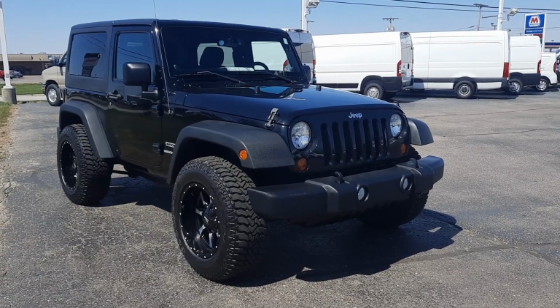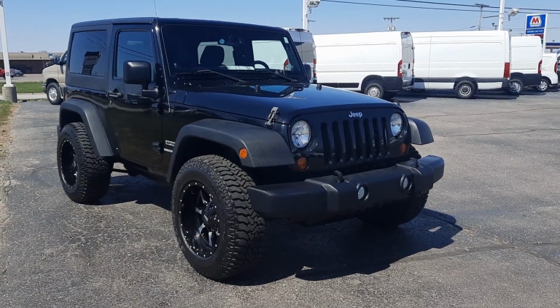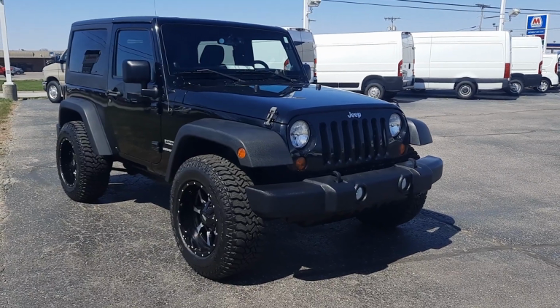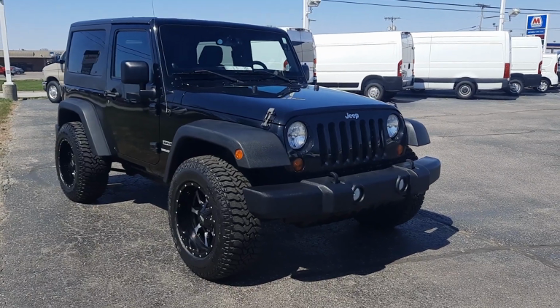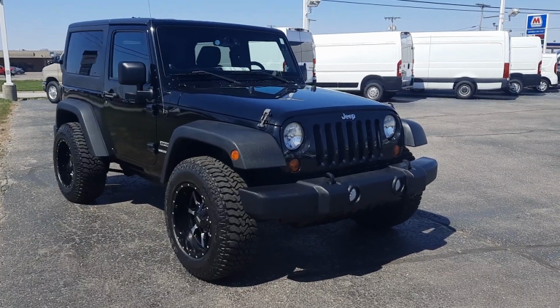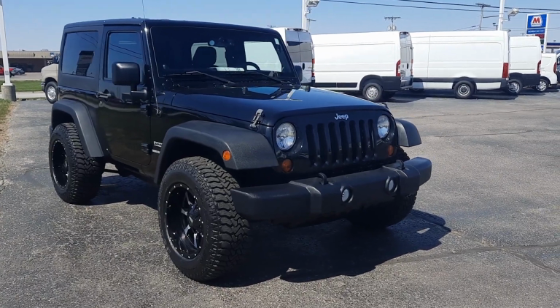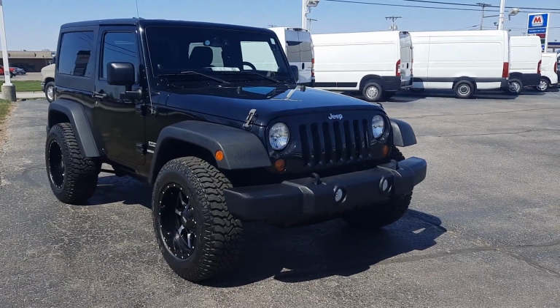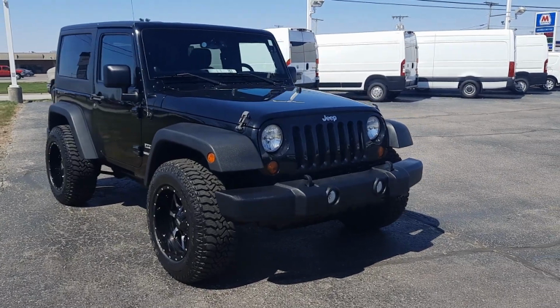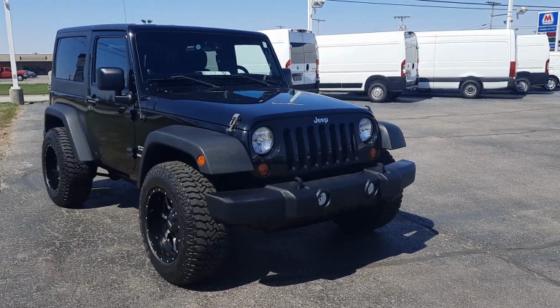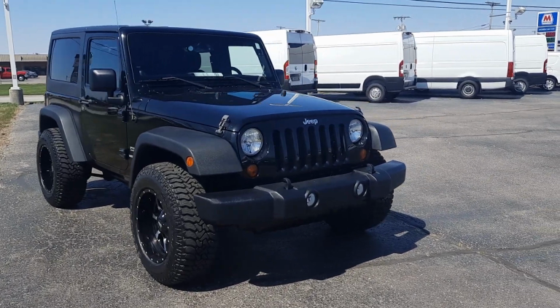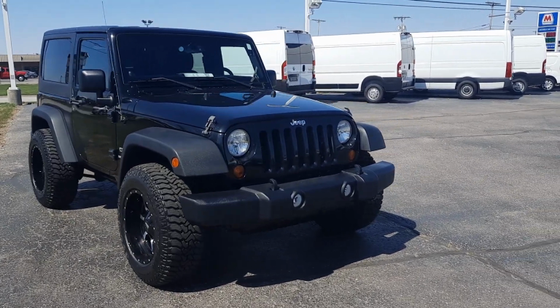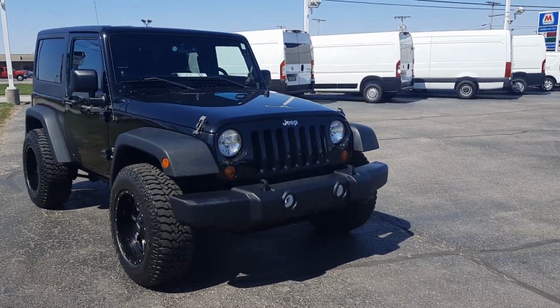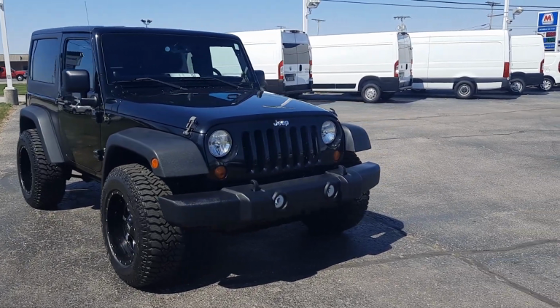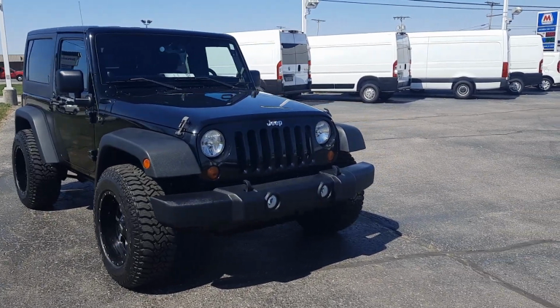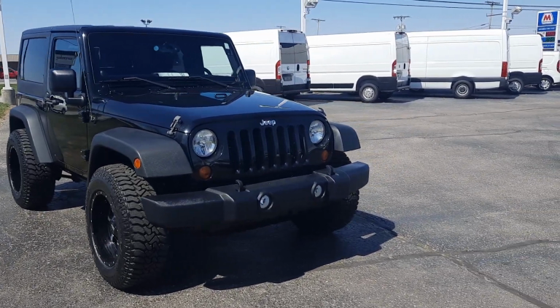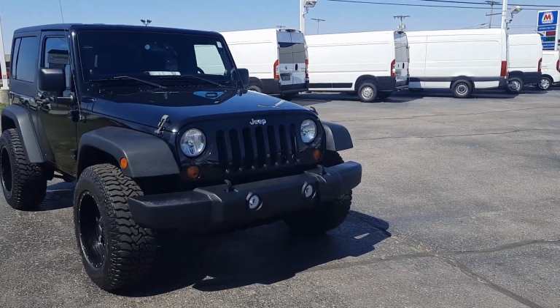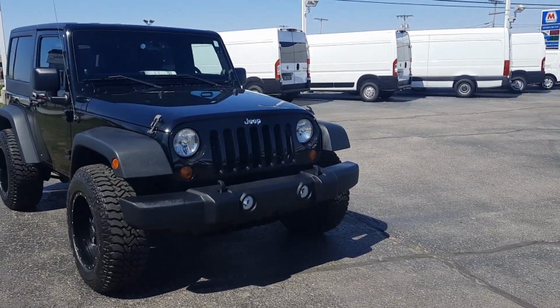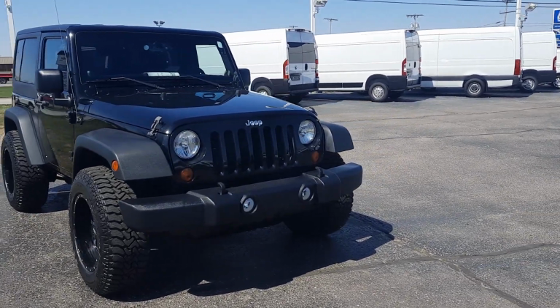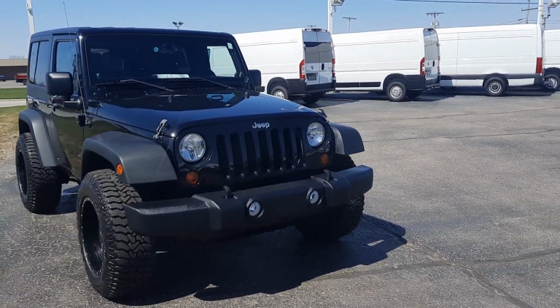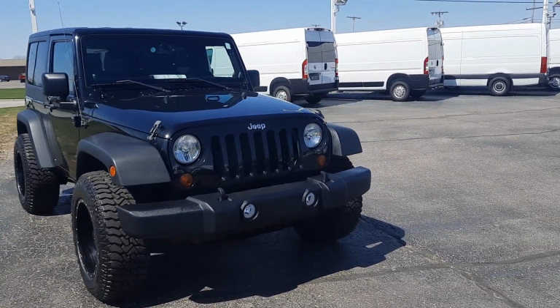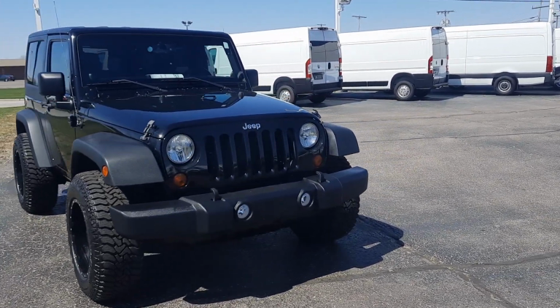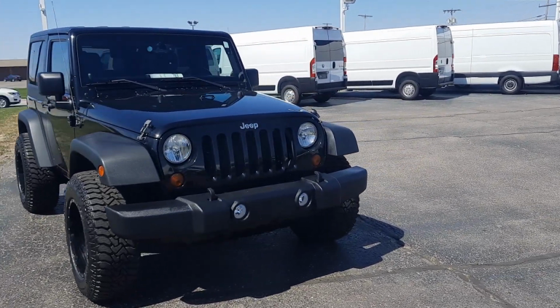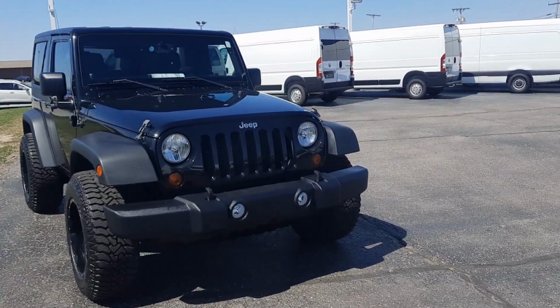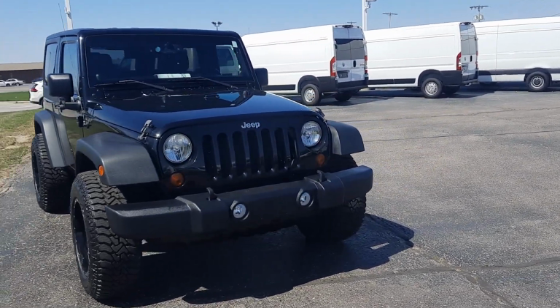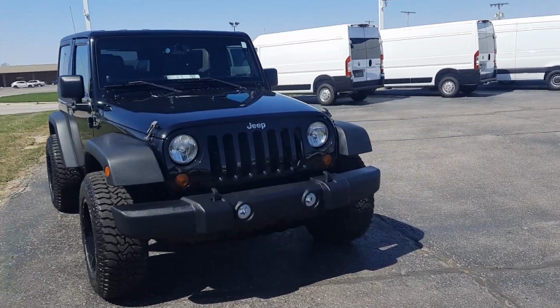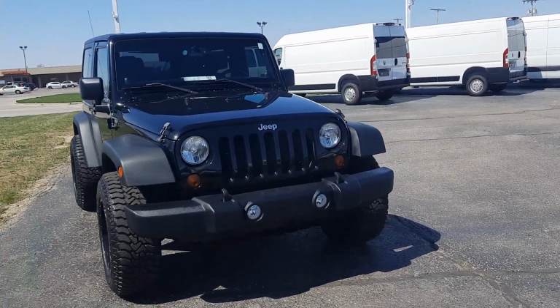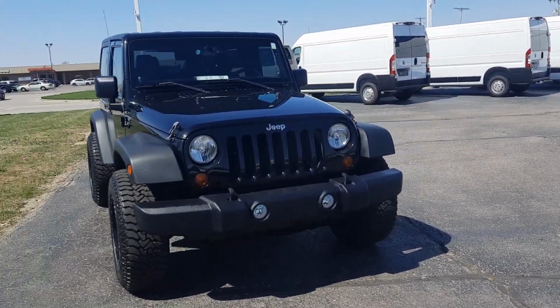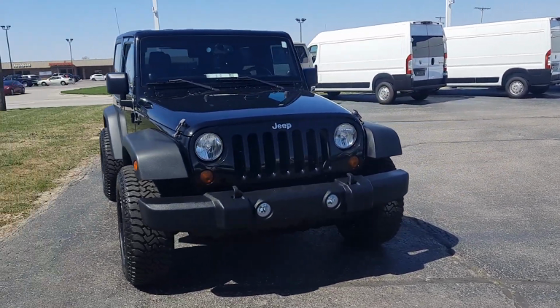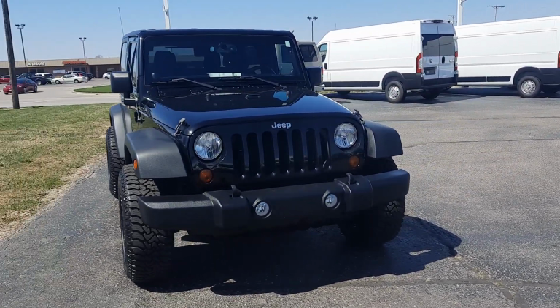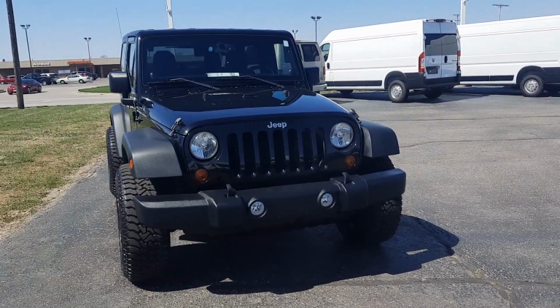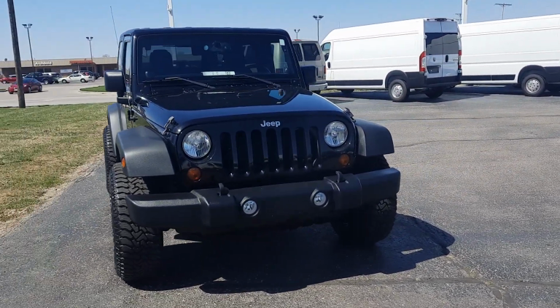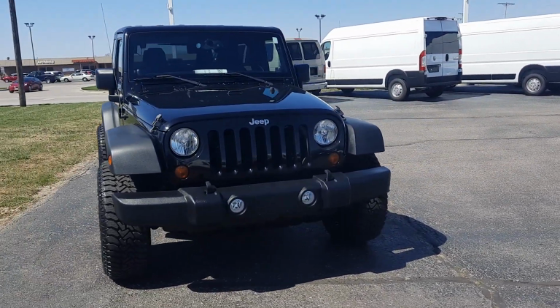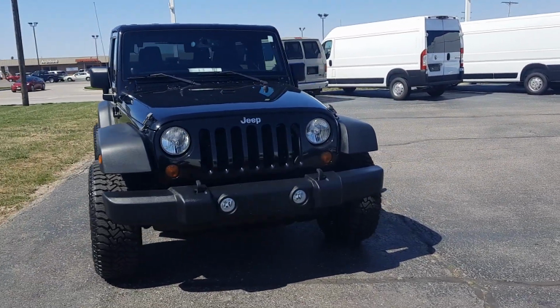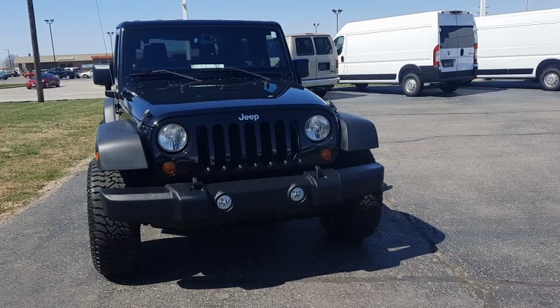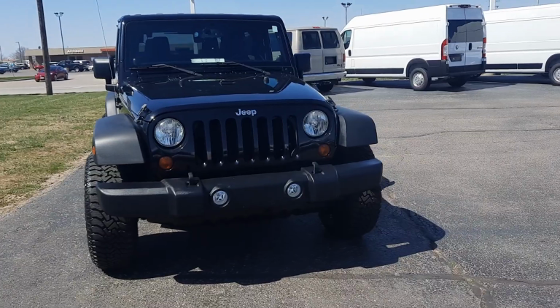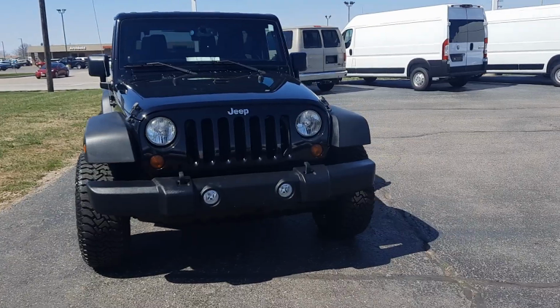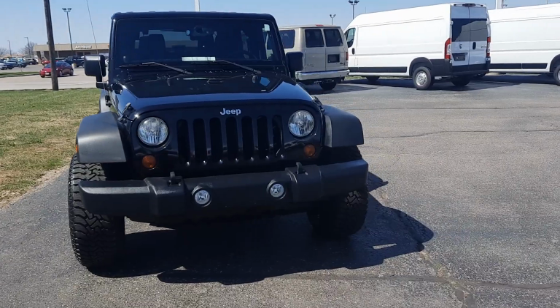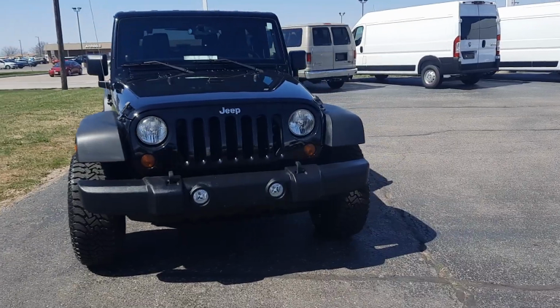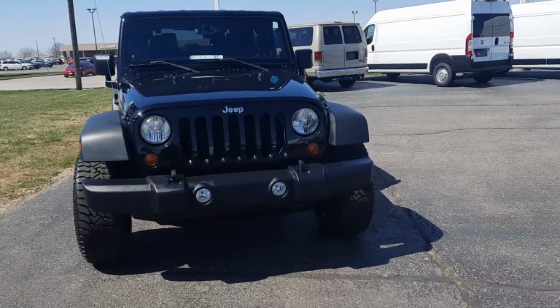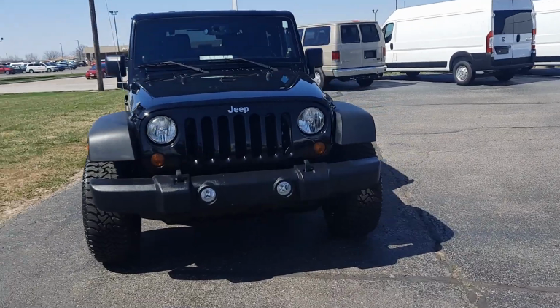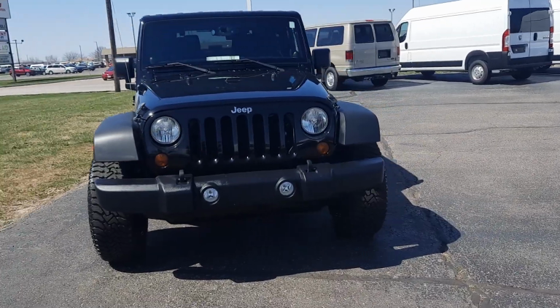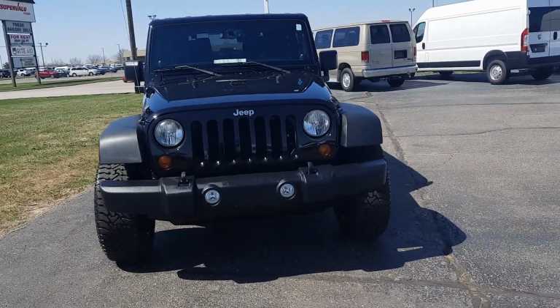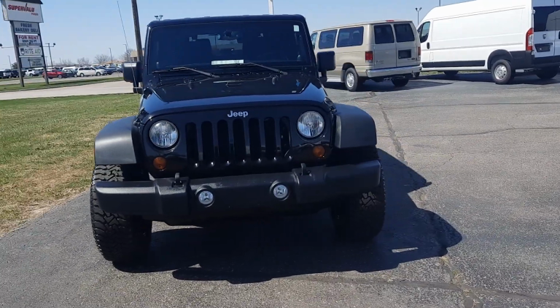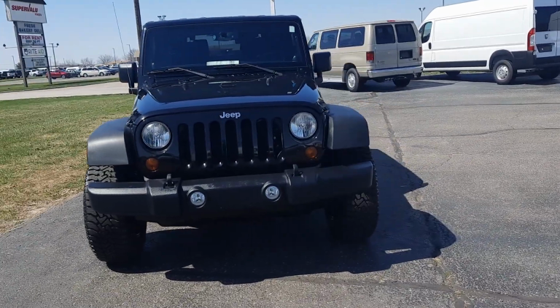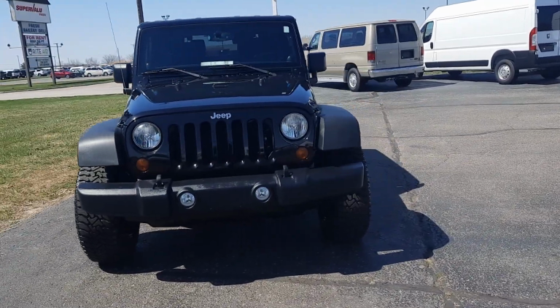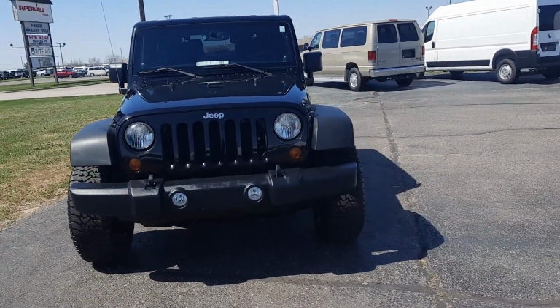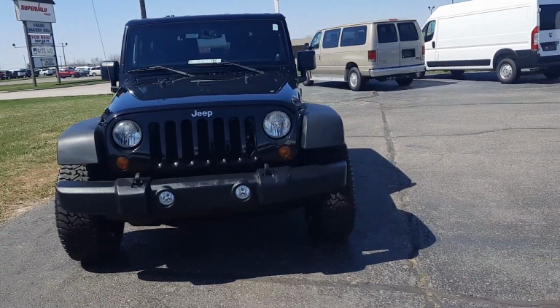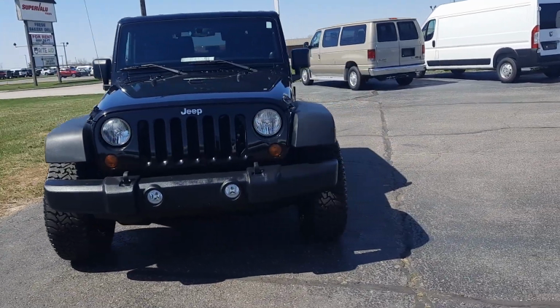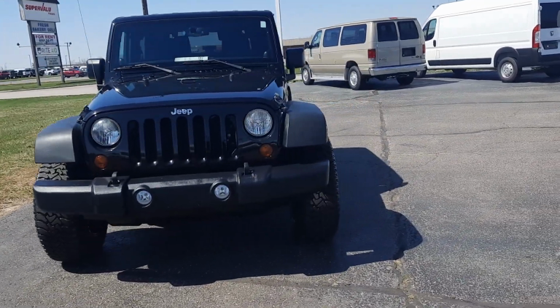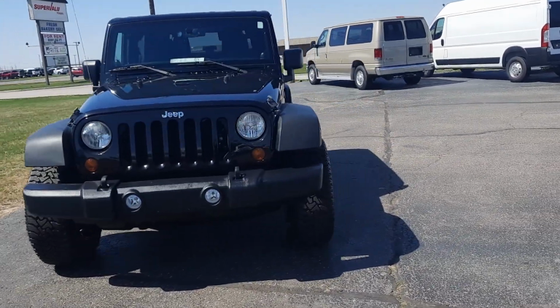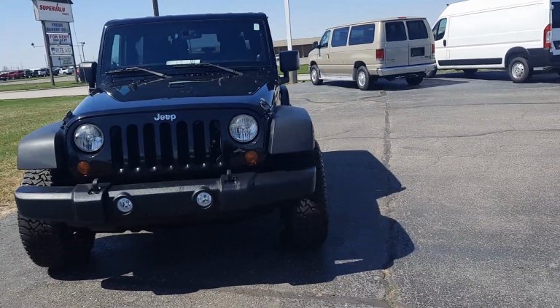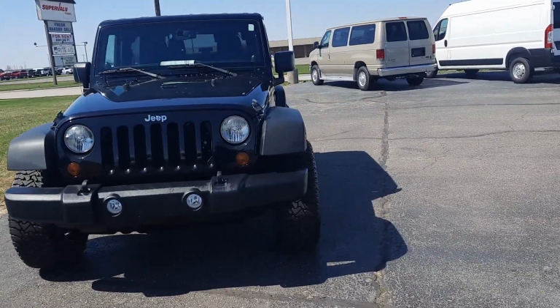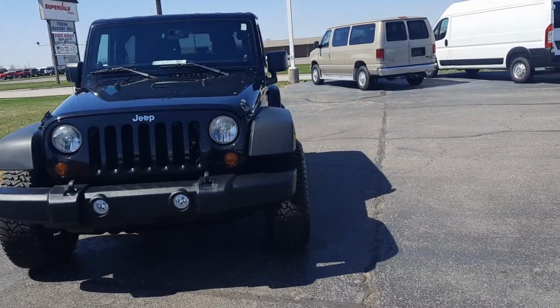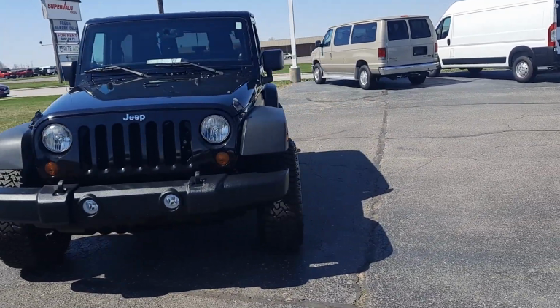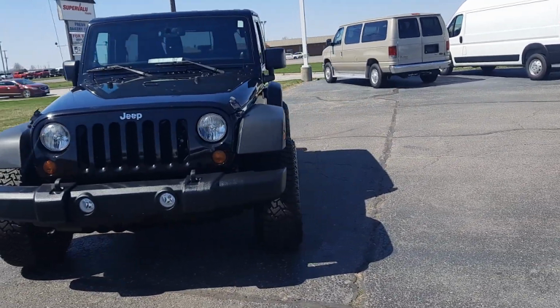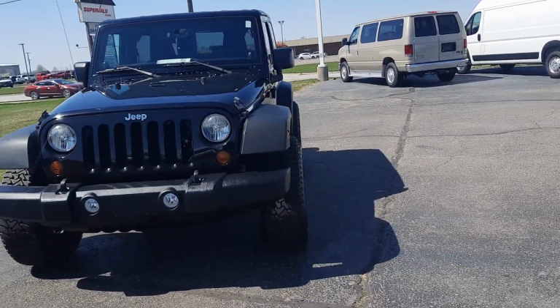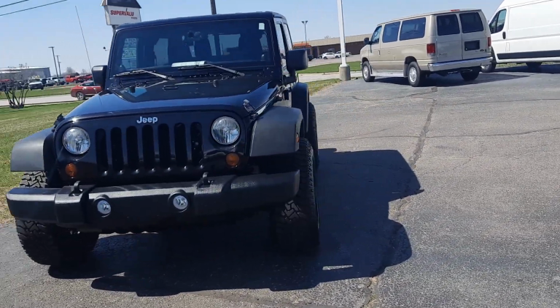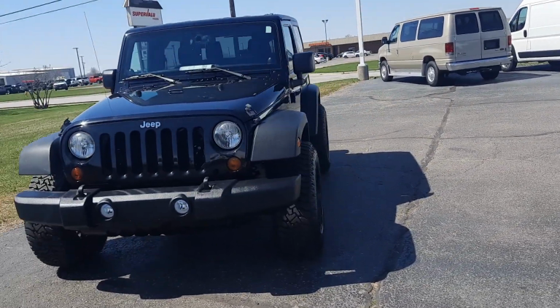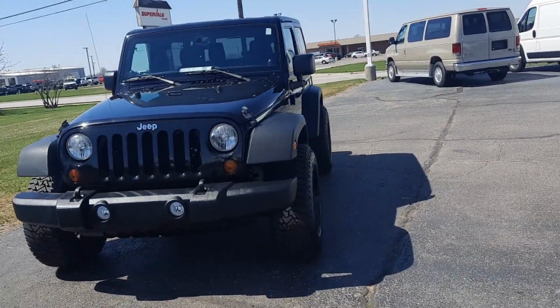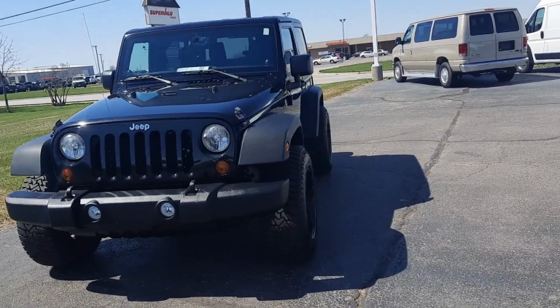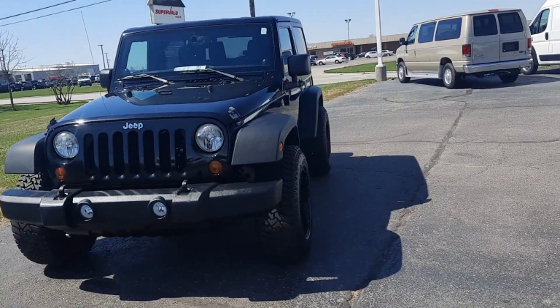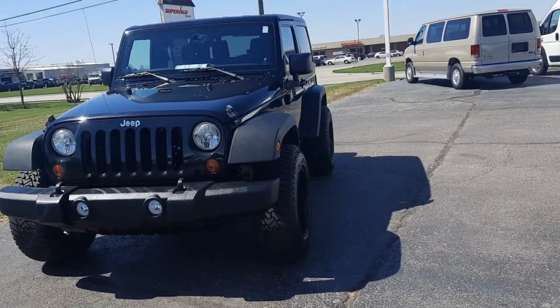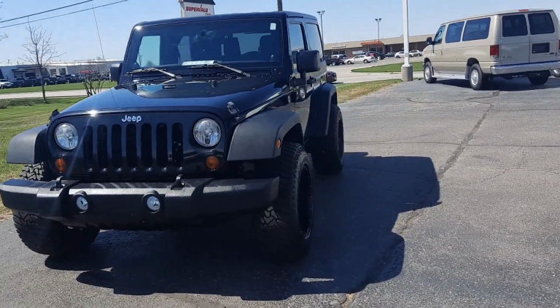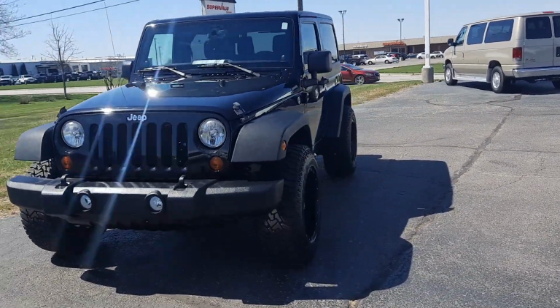Angel here with Terry Henrichs Ford. Going to take you on a quick walk around of this 2013 Jeep Wrangler Sport.